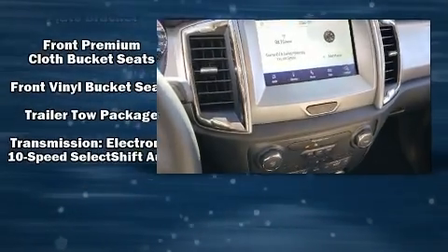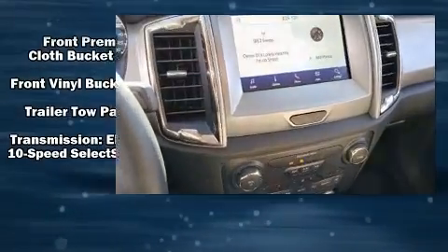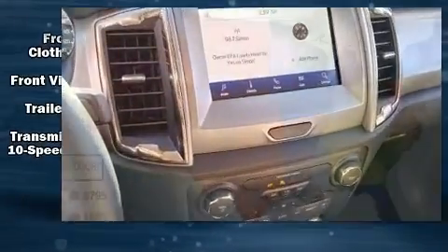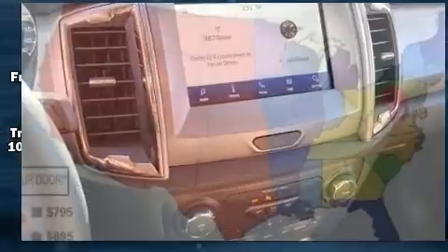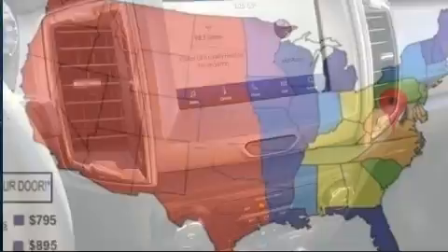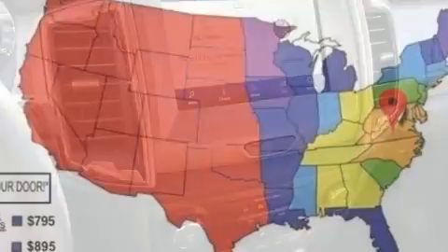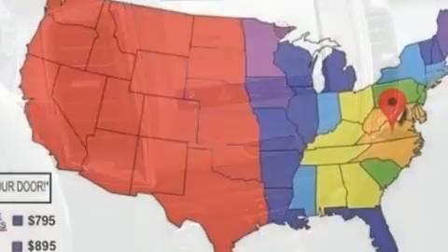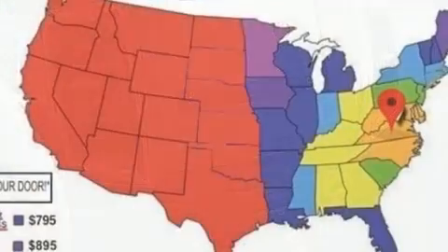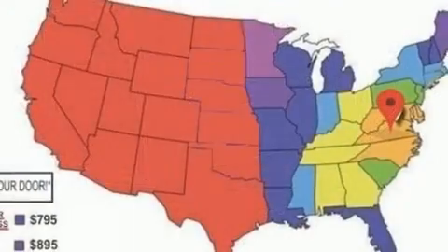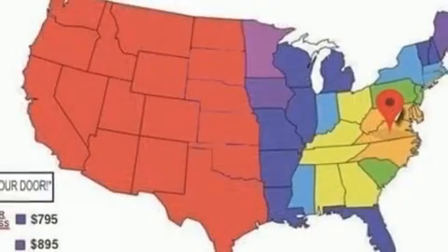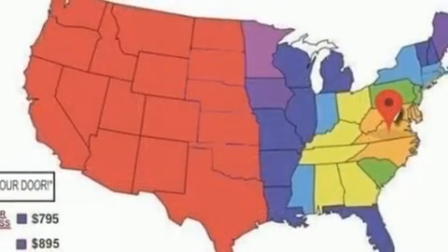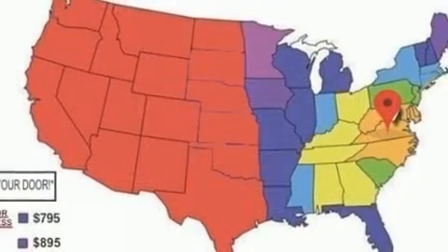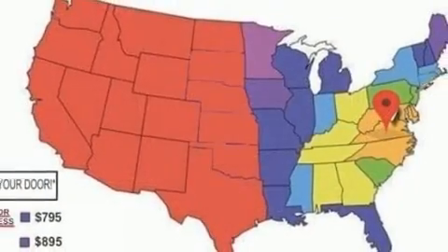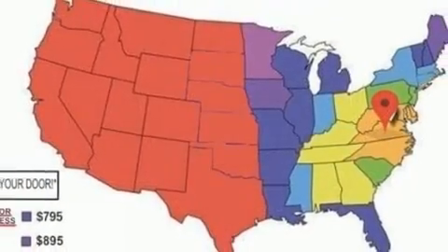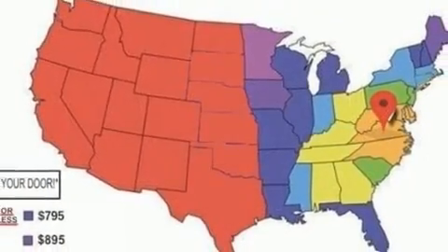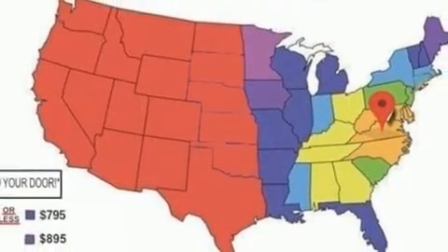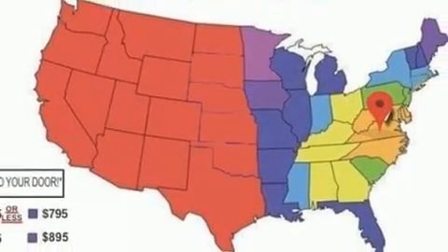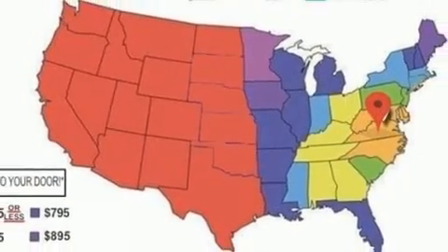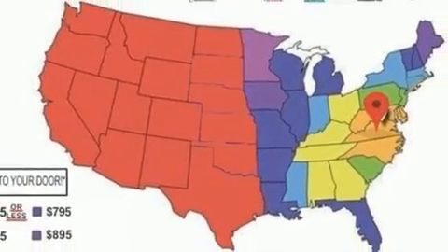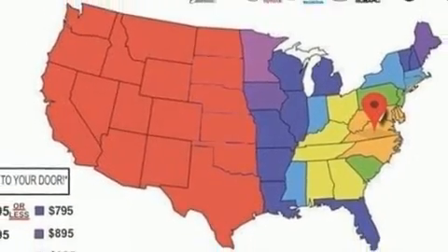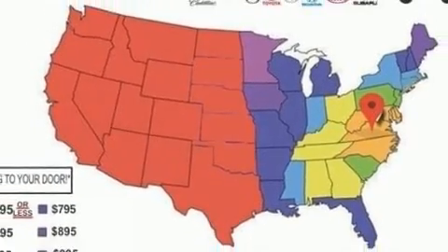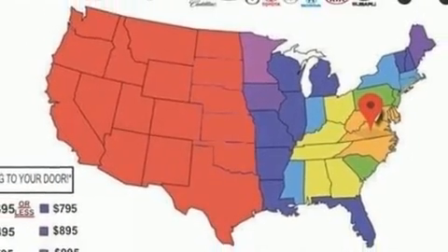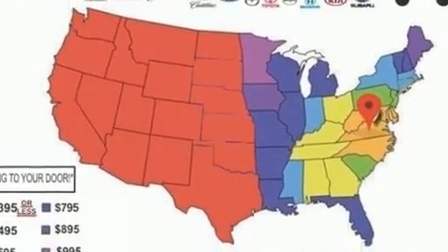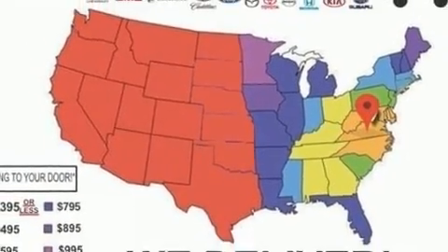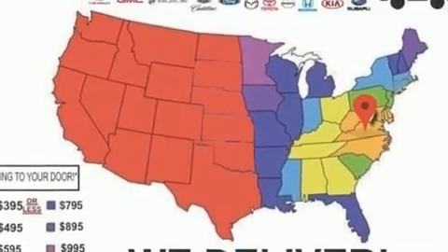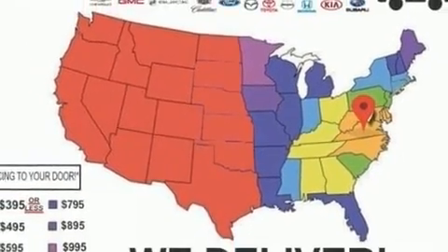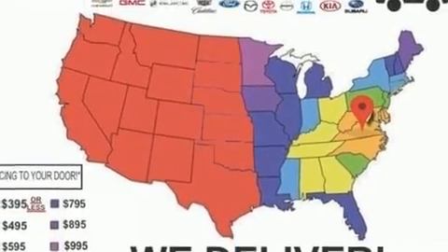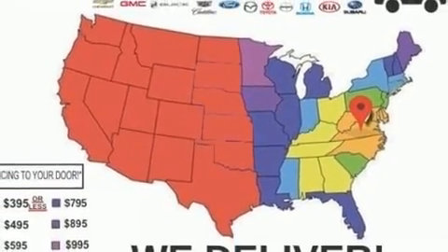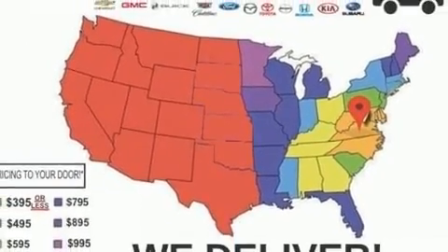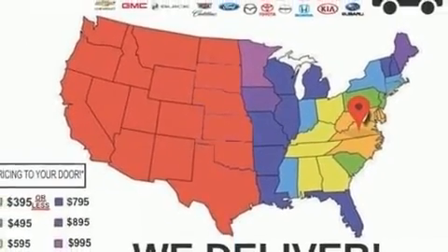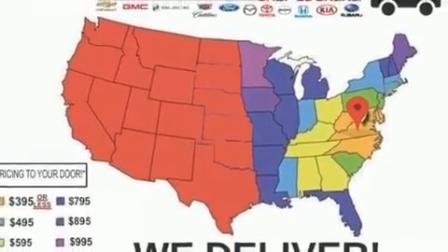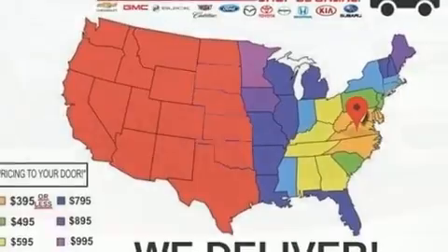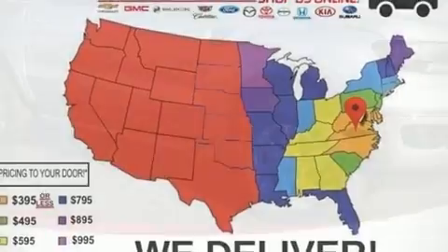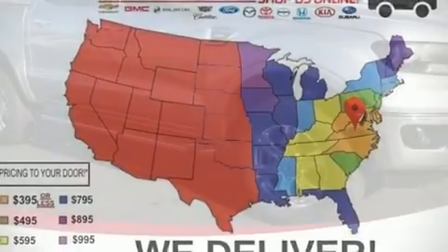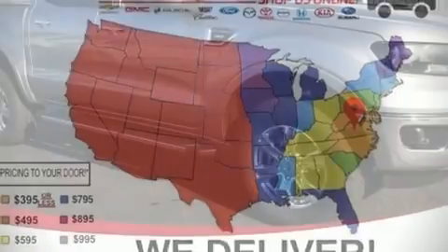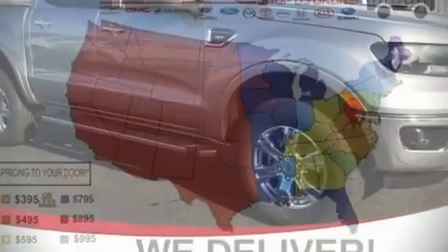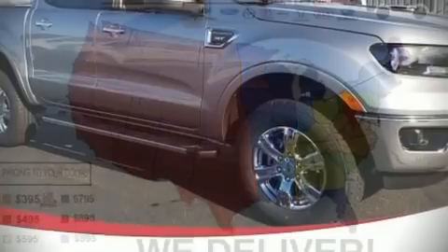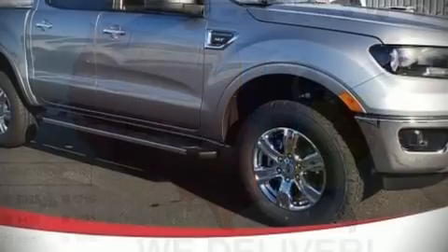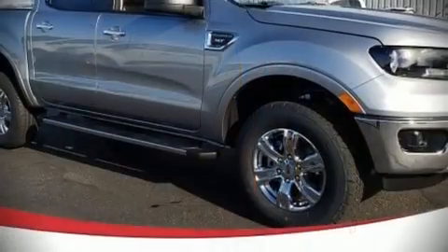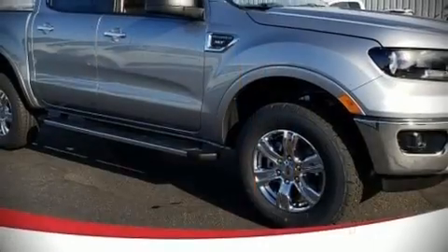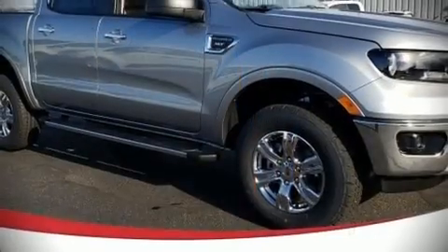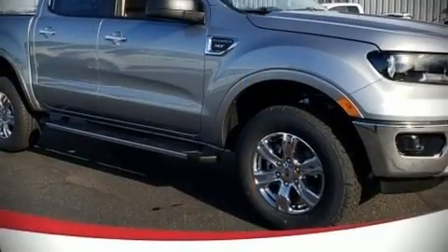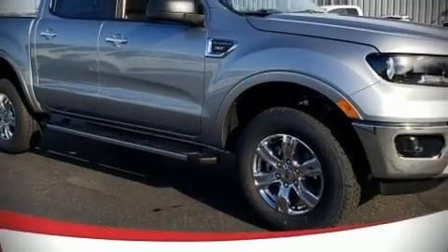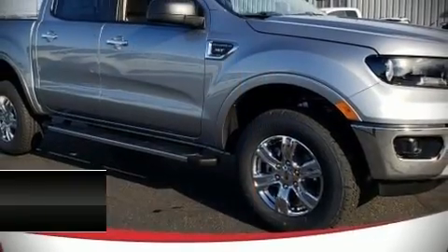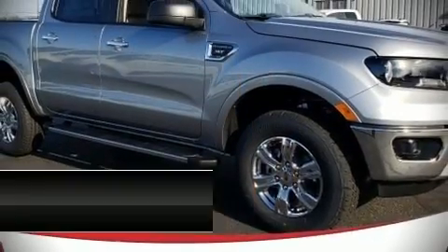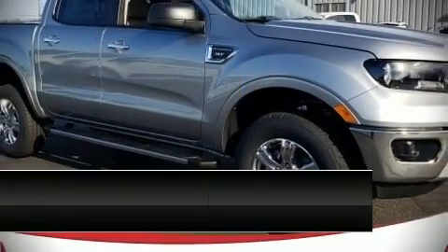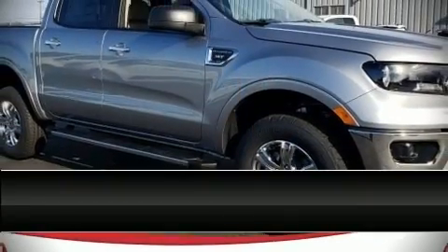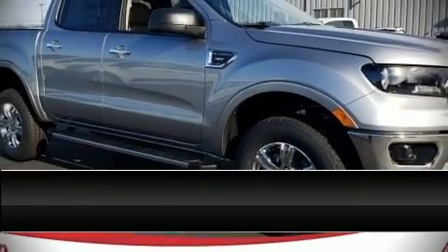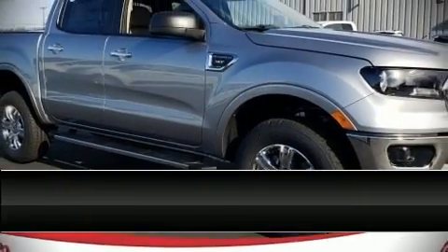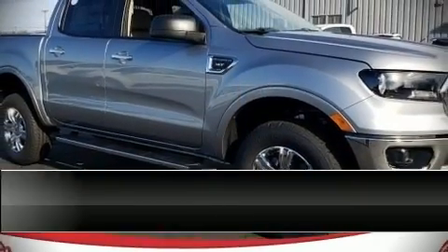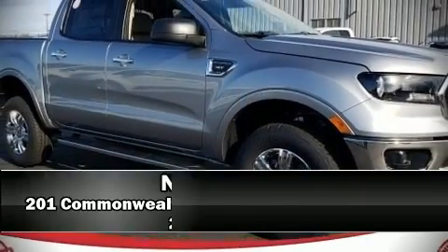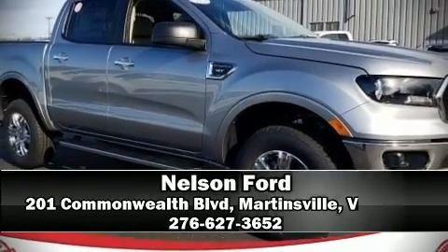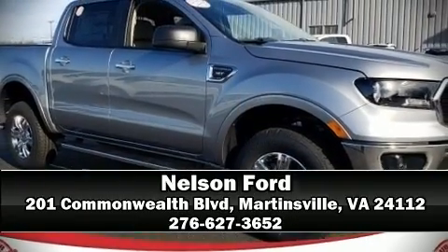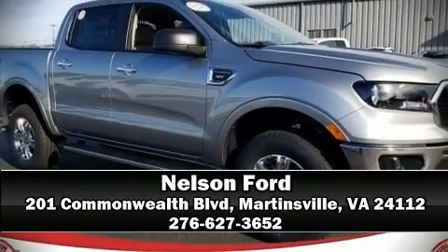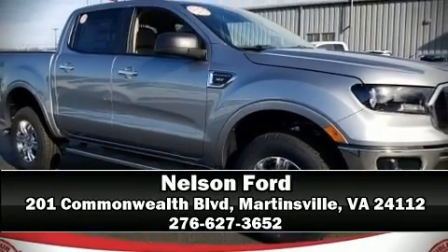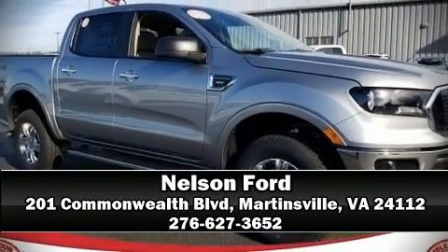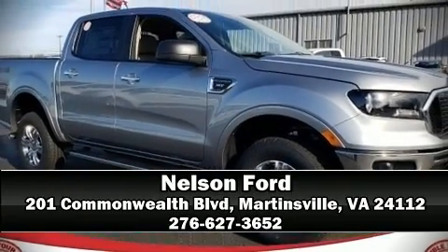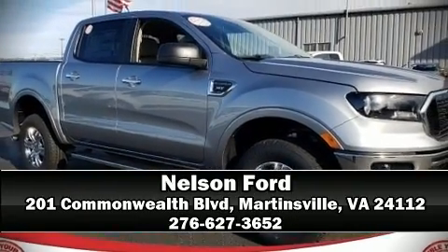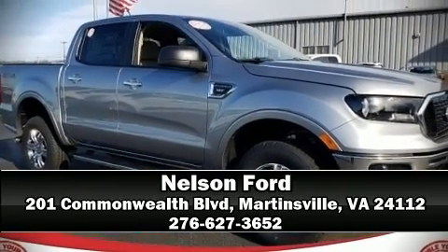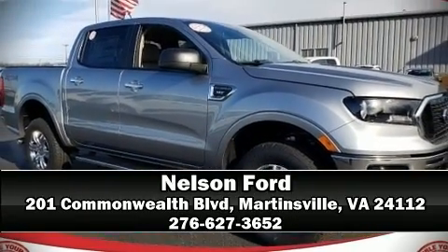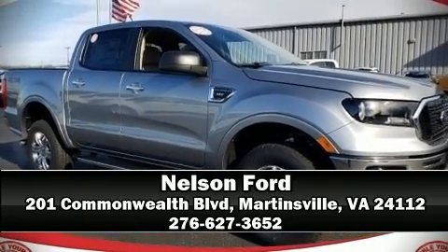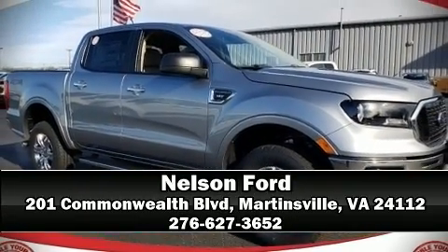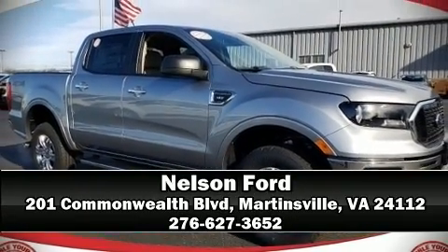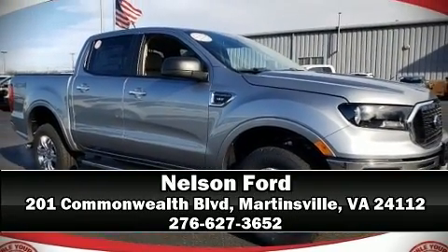With electronic stability control supplementing mechanical systems, you'll maintain precise command of the roadway. Our sales staff will help you find the vehicle you've been searching for — stop in and take a test drive.